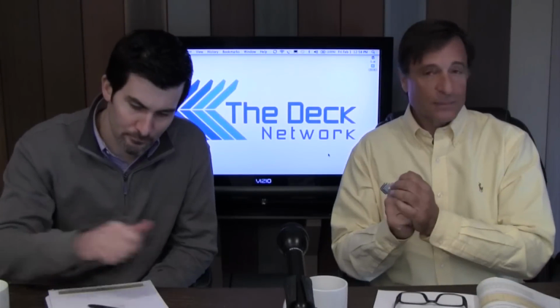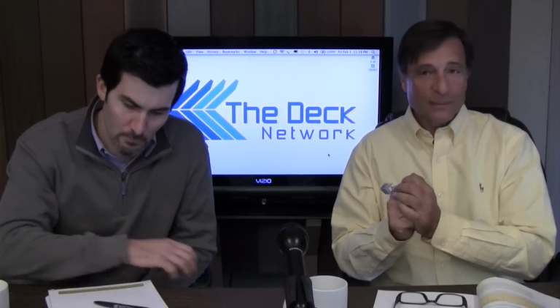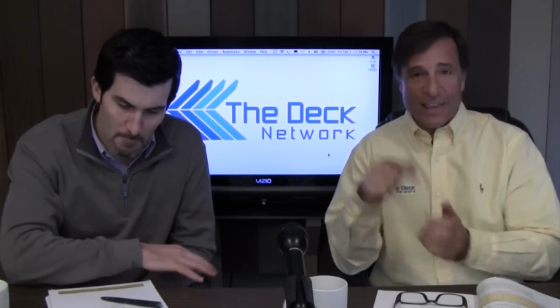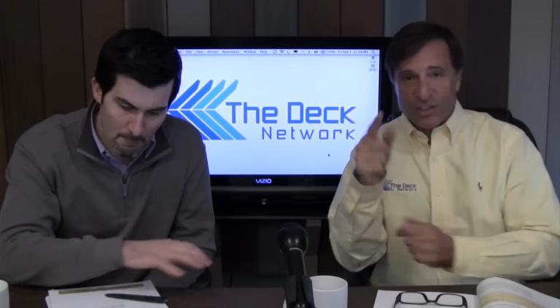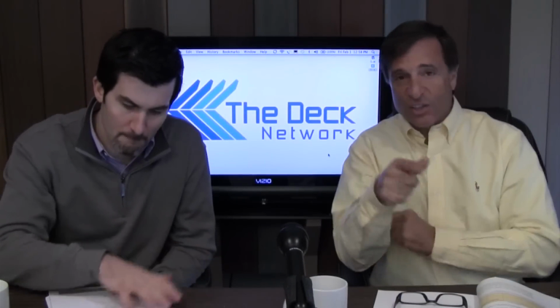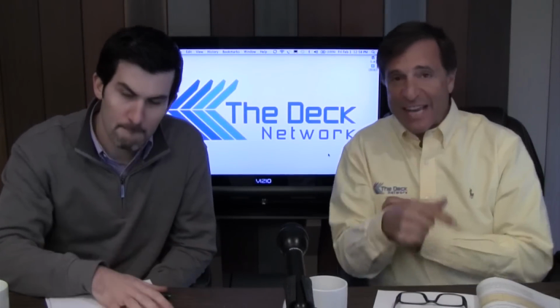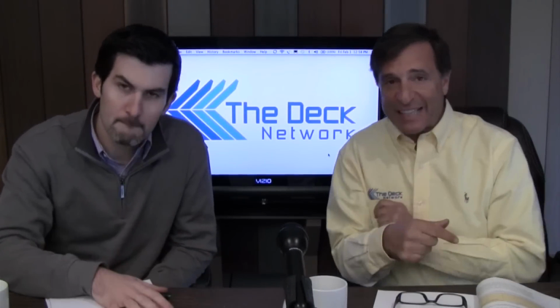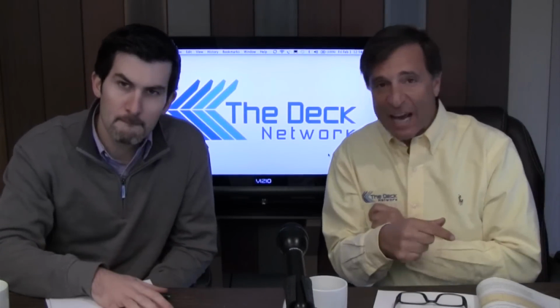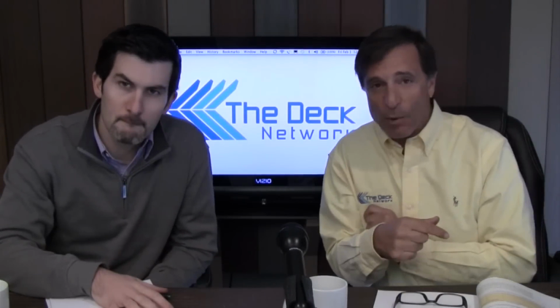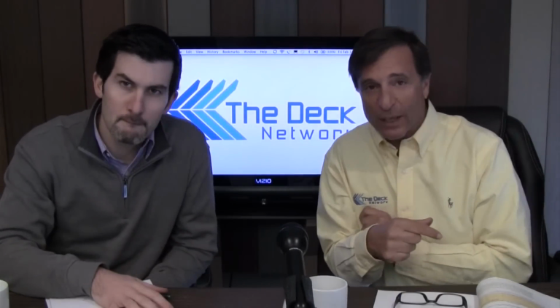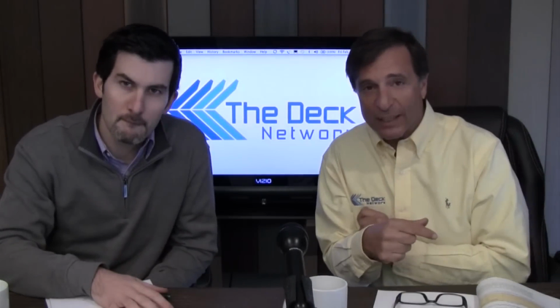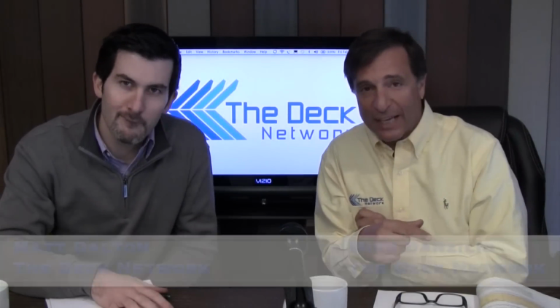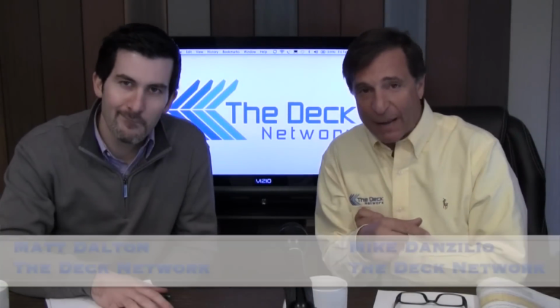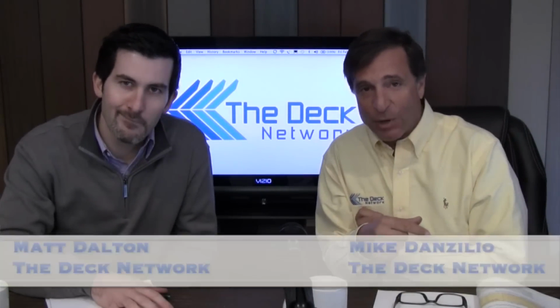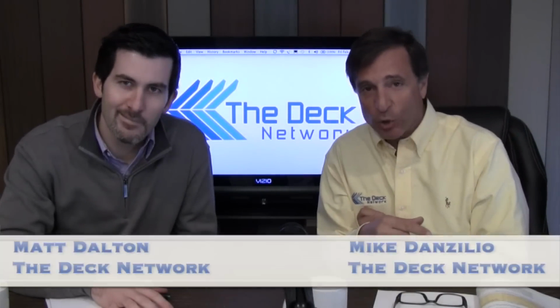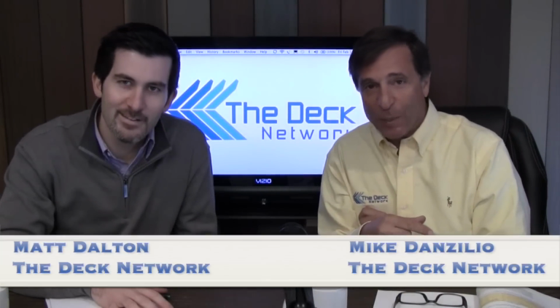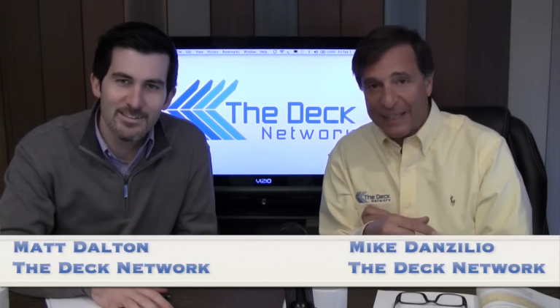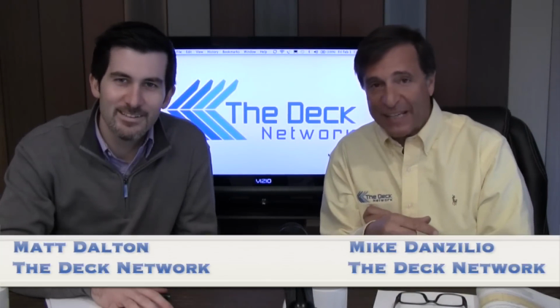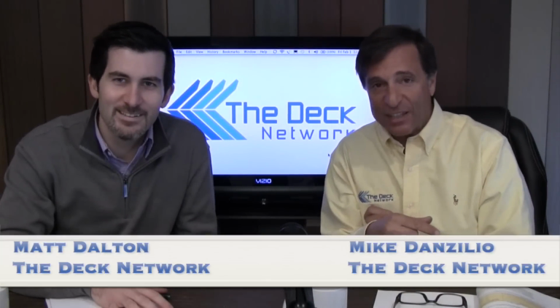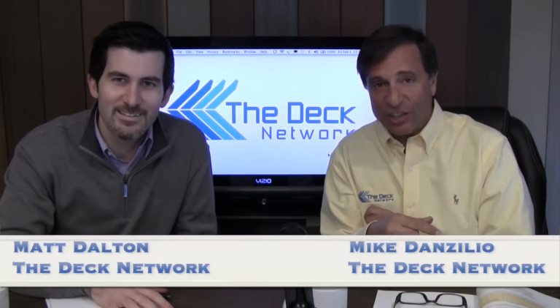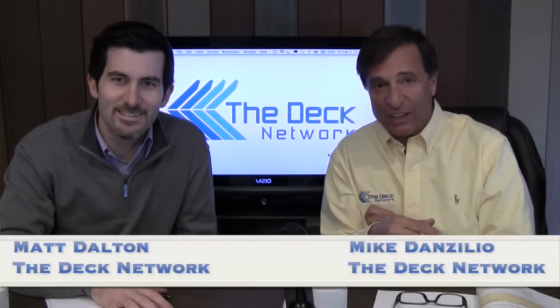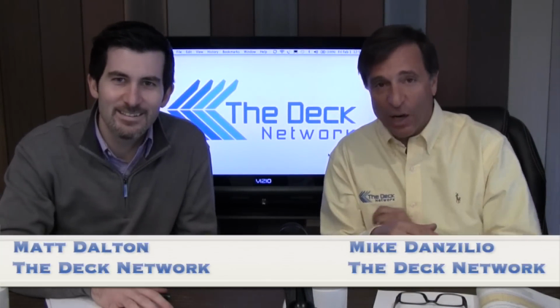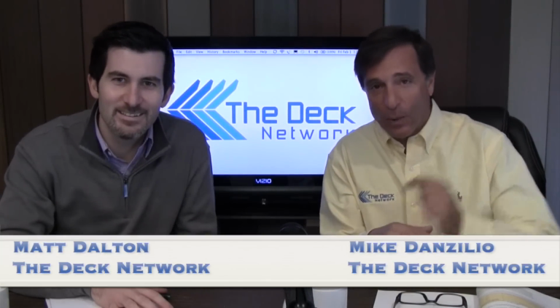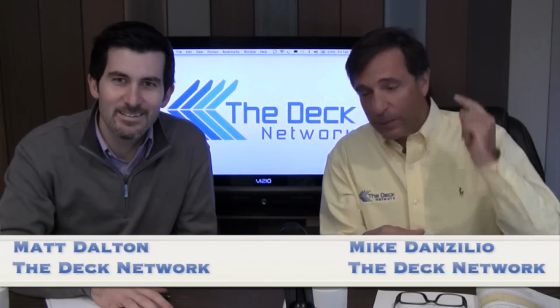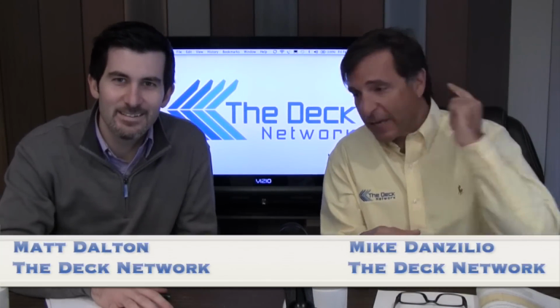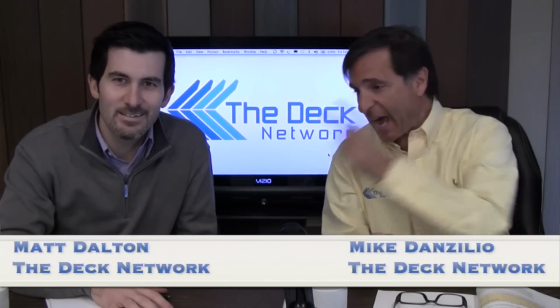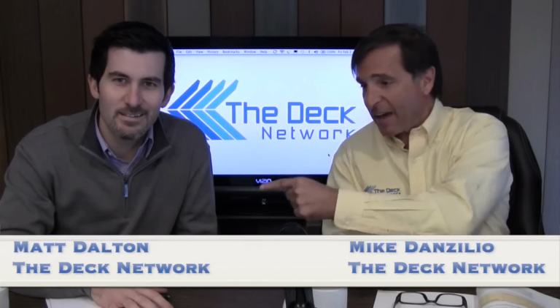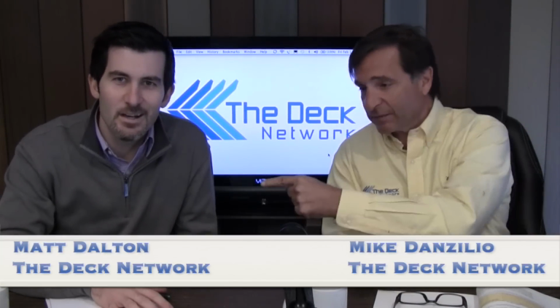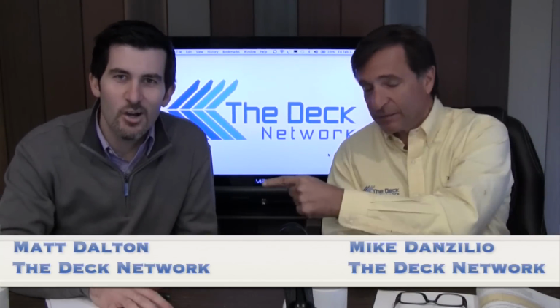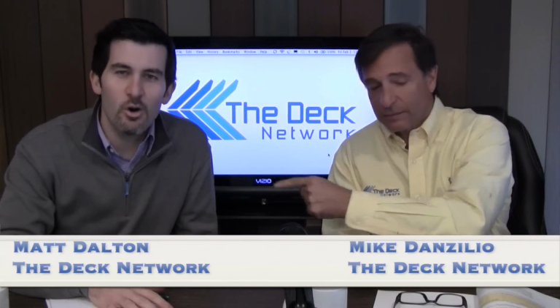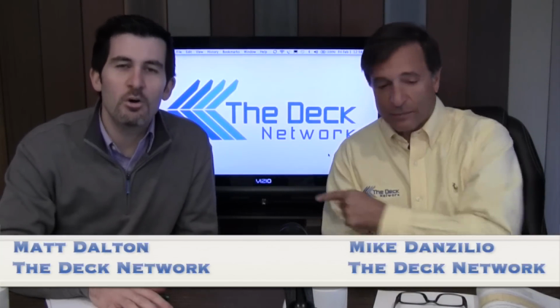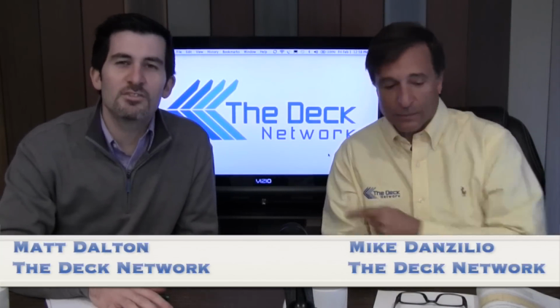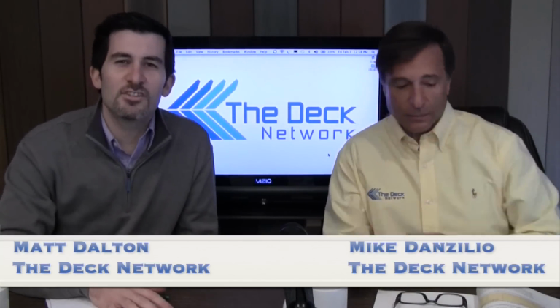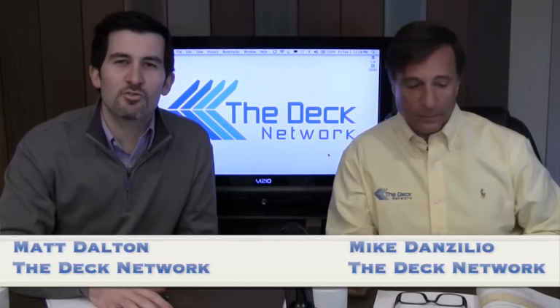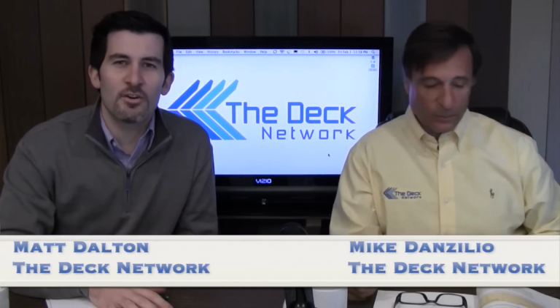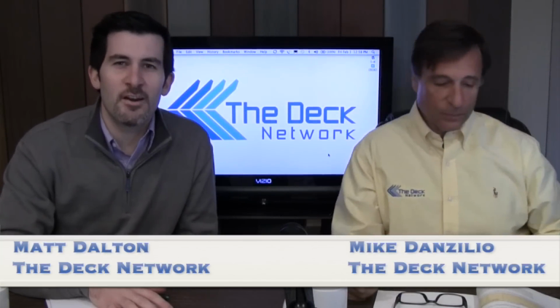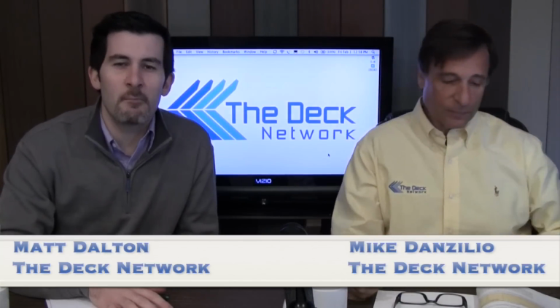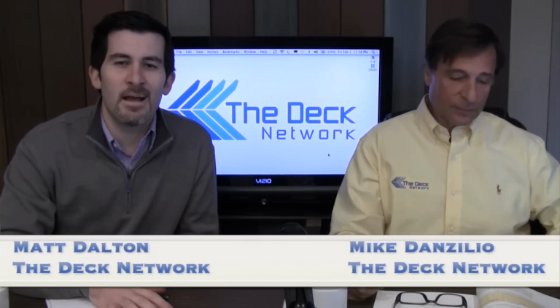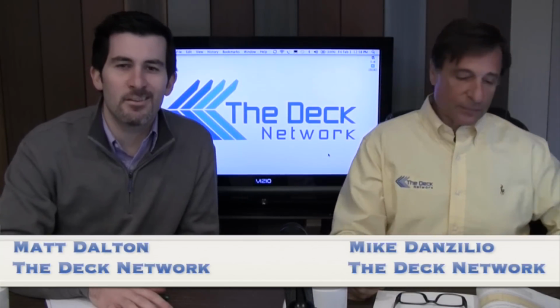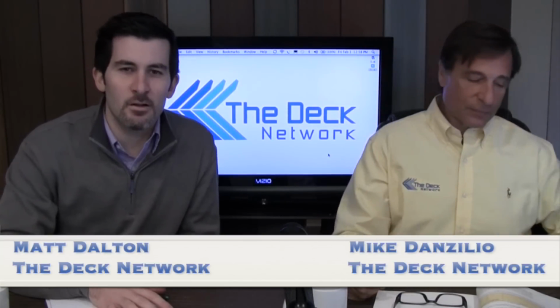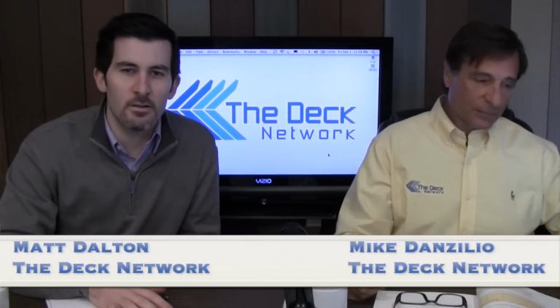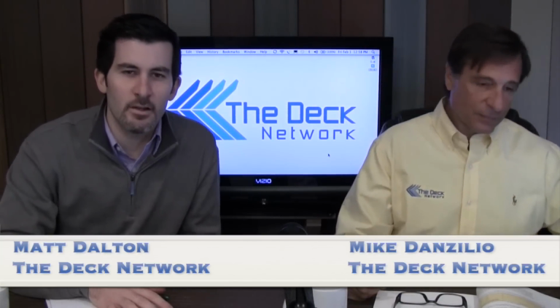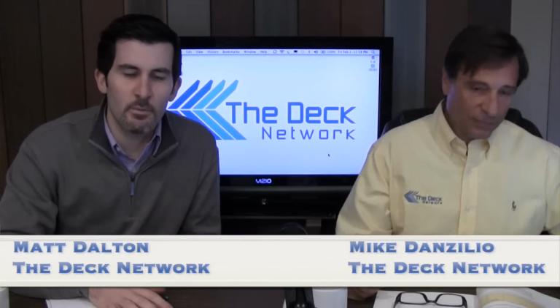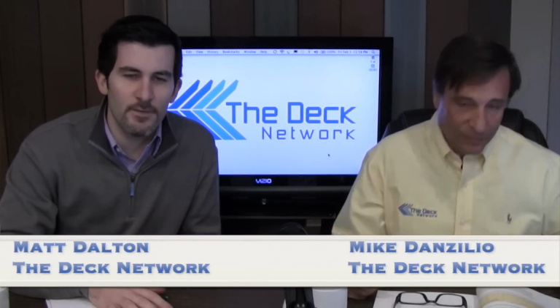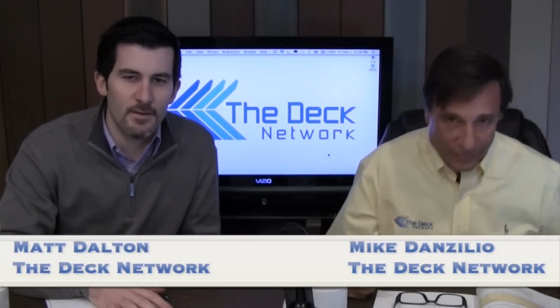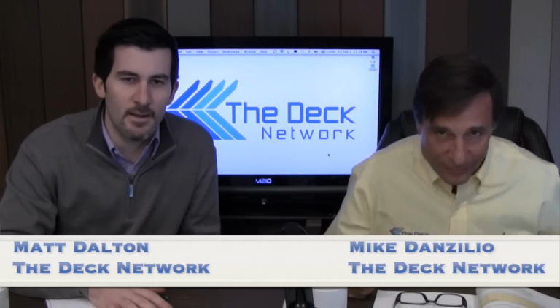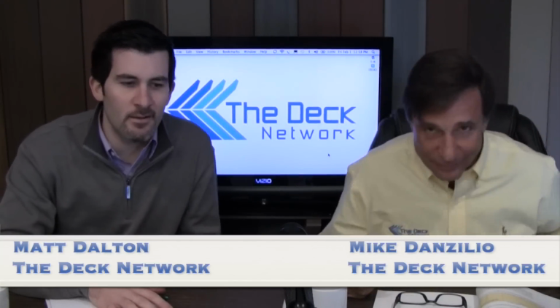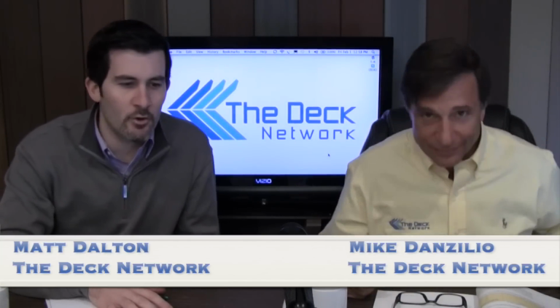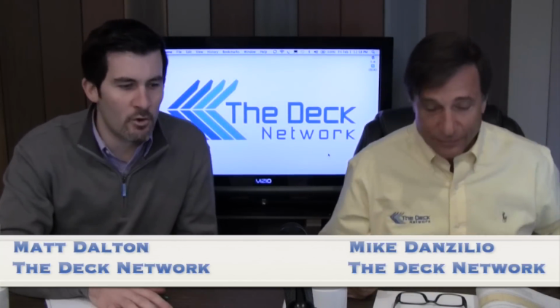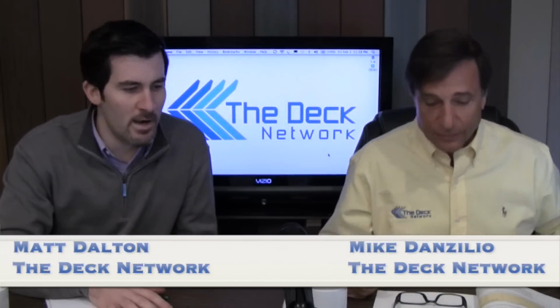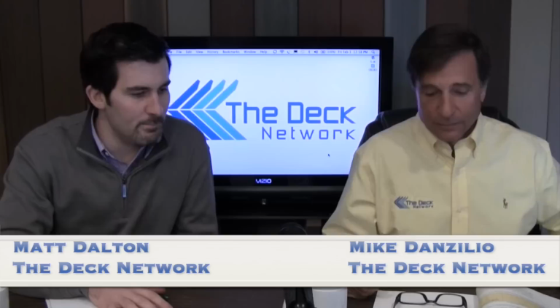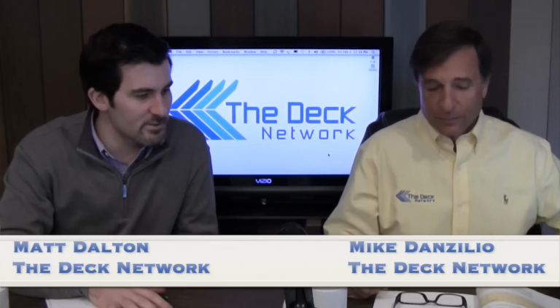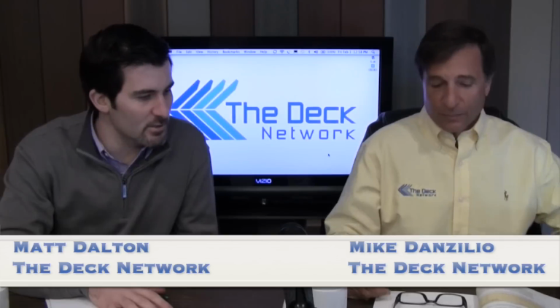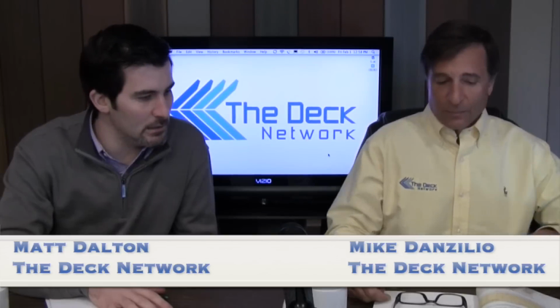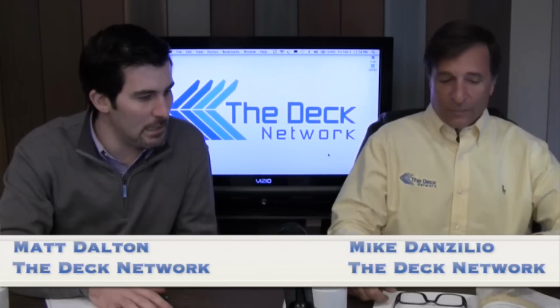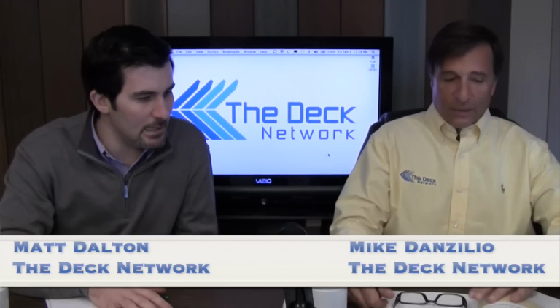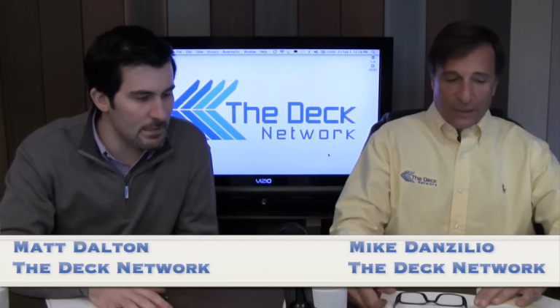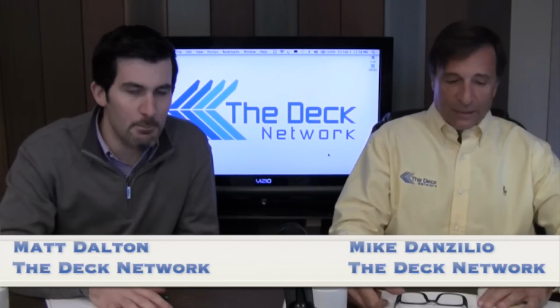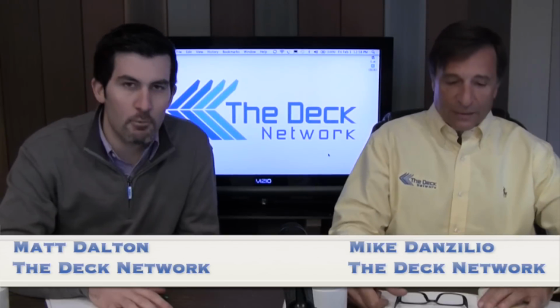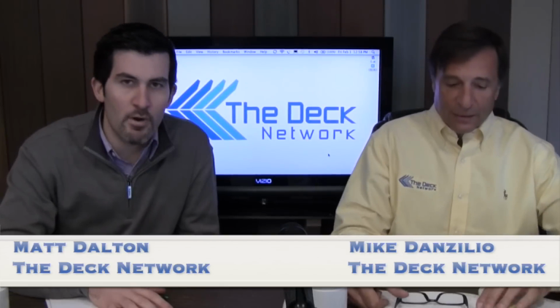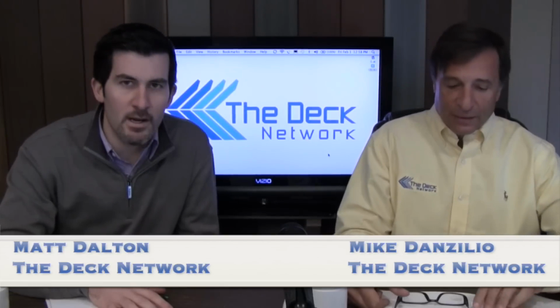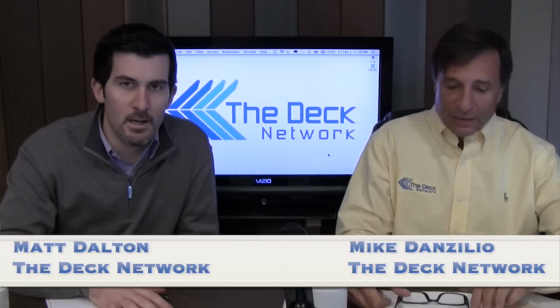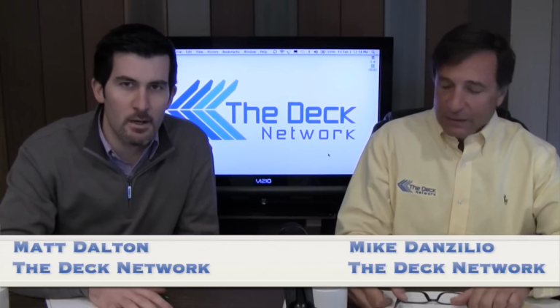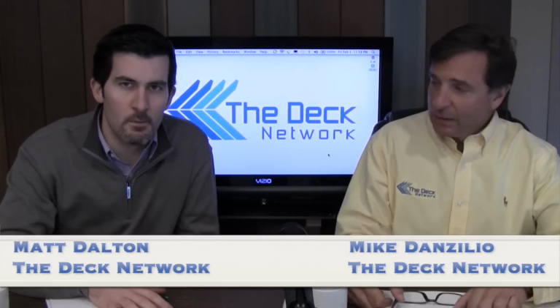Hi, this is the Deck Network, and I'm your host Mike Danzilio, and we have co-host extraordinaire Matt Dalton here with you today. Another great episode lined up, ready to go.